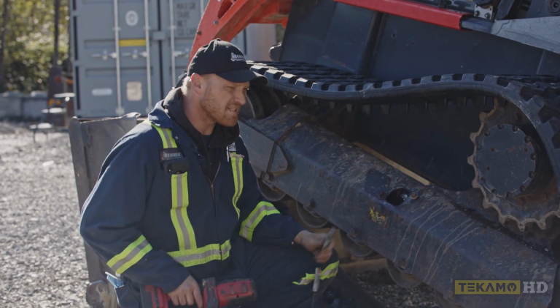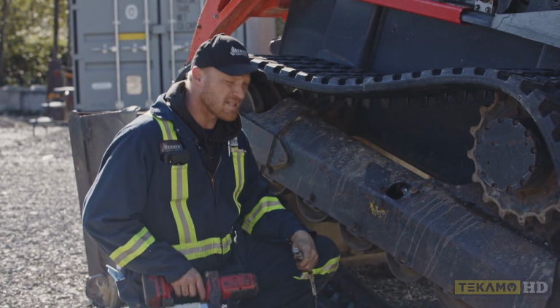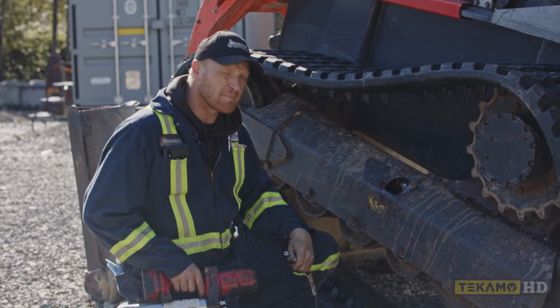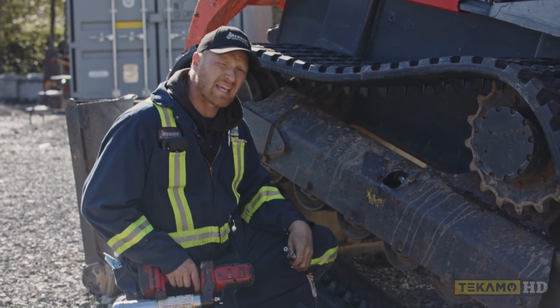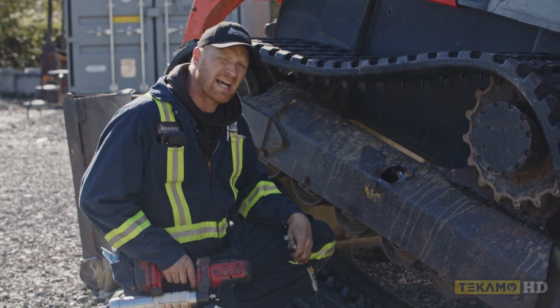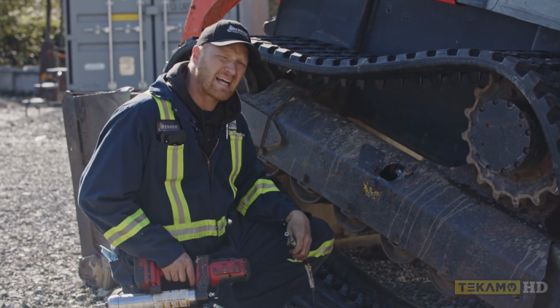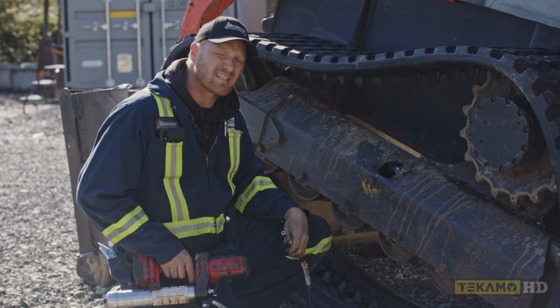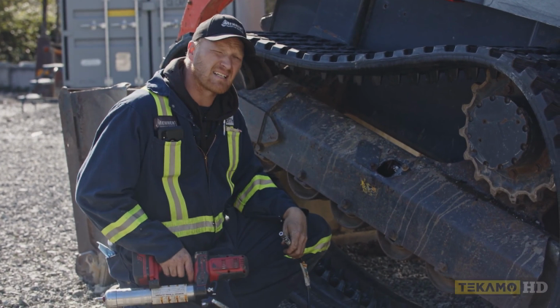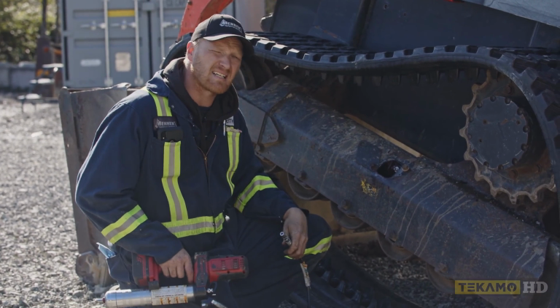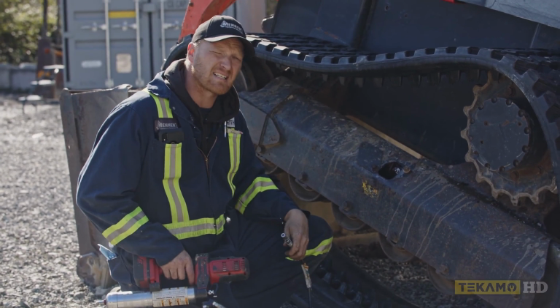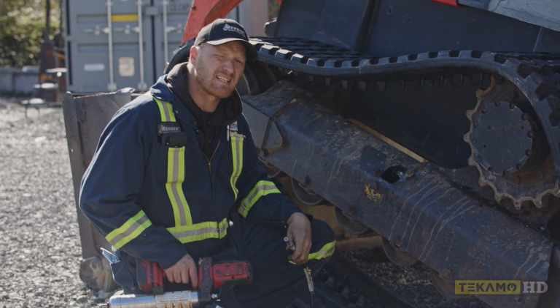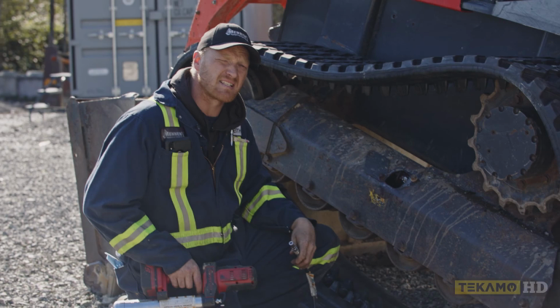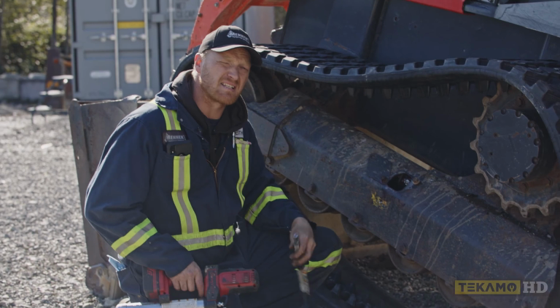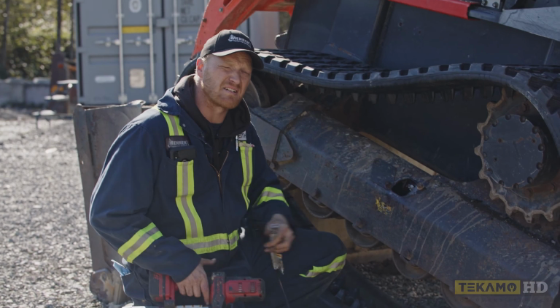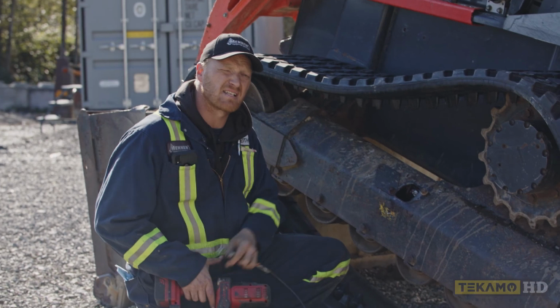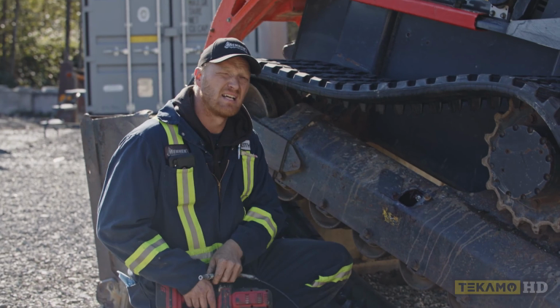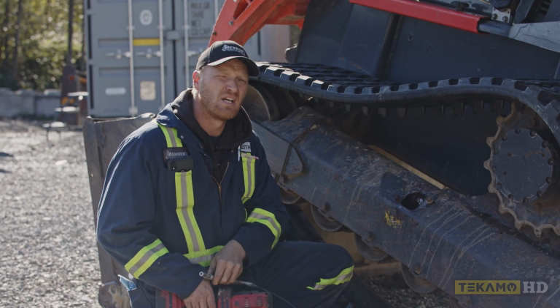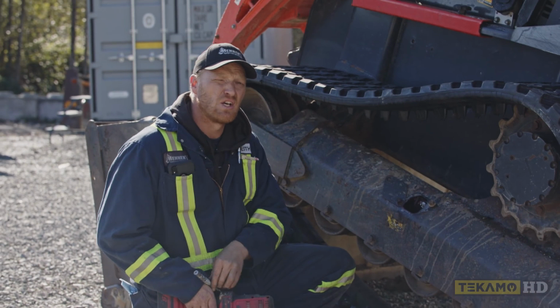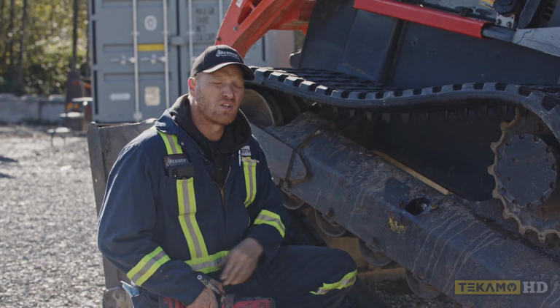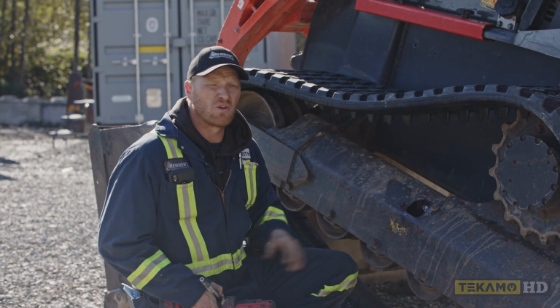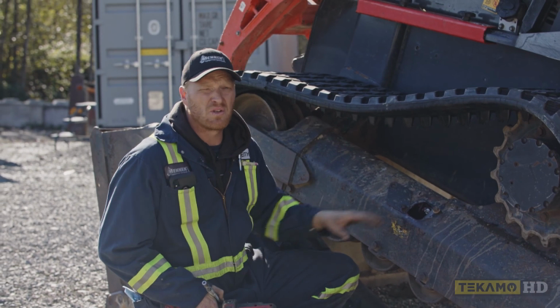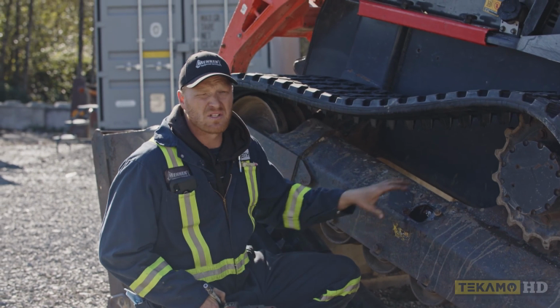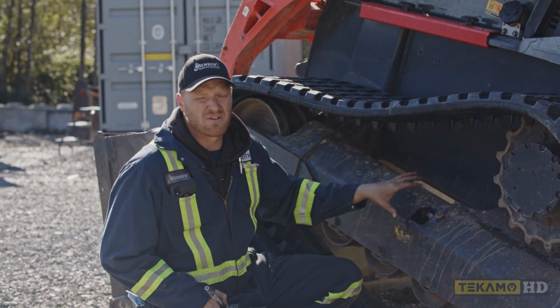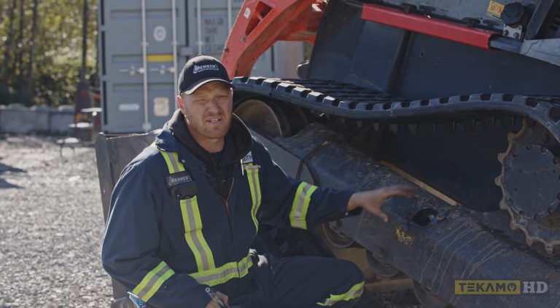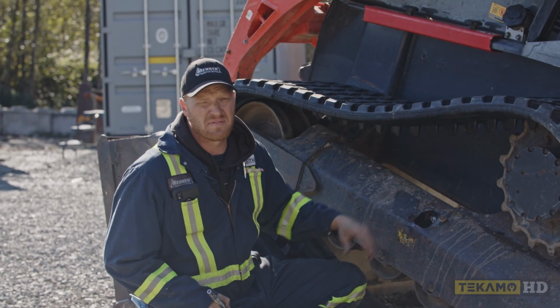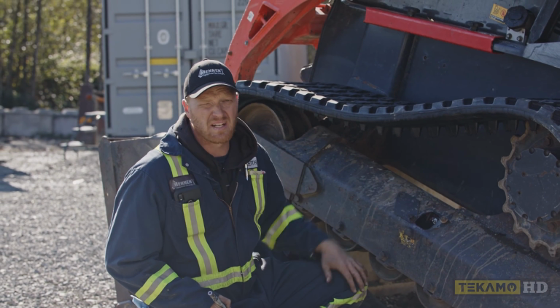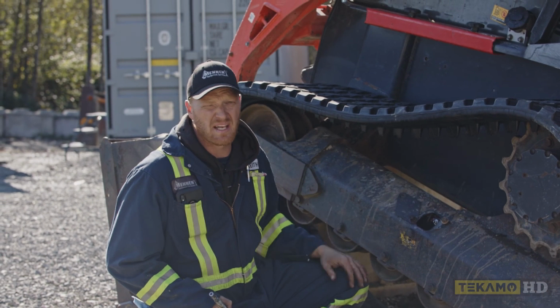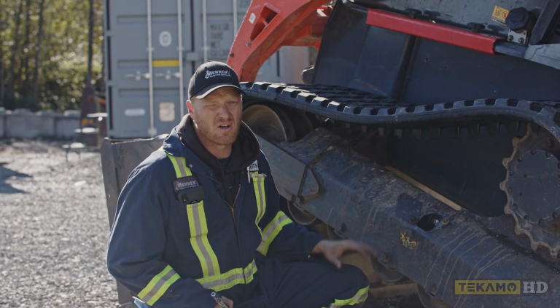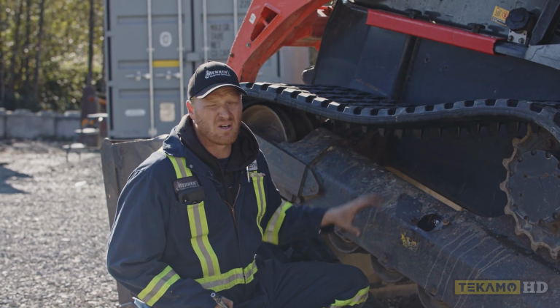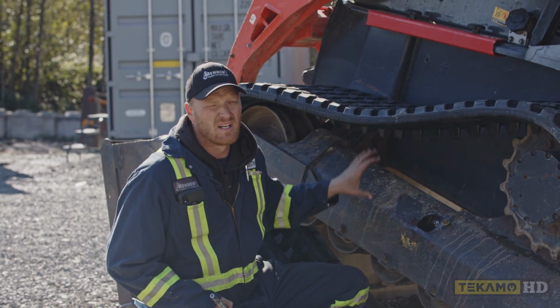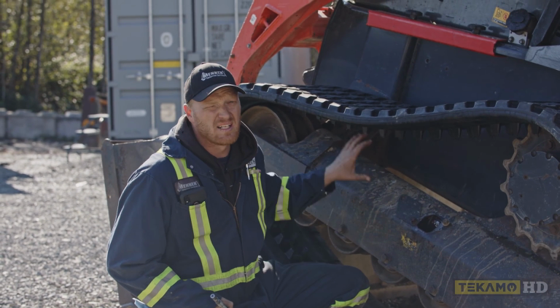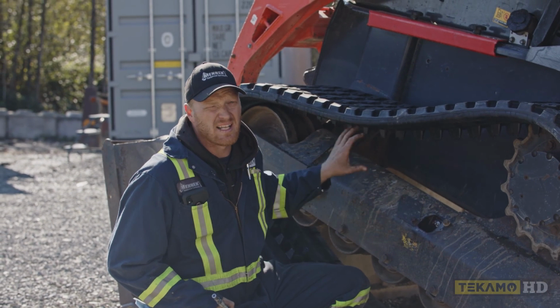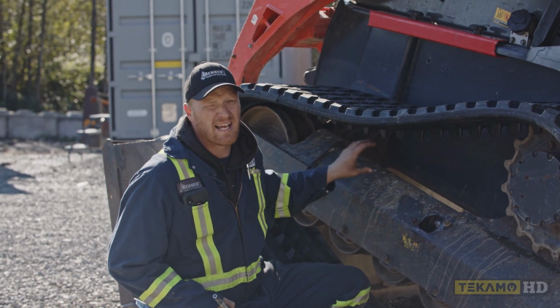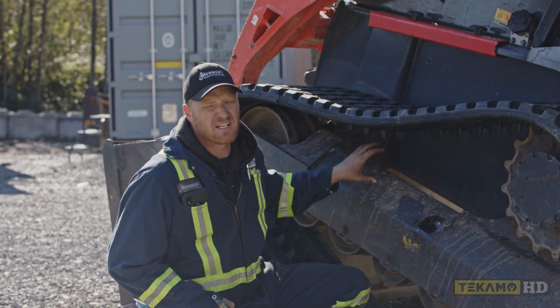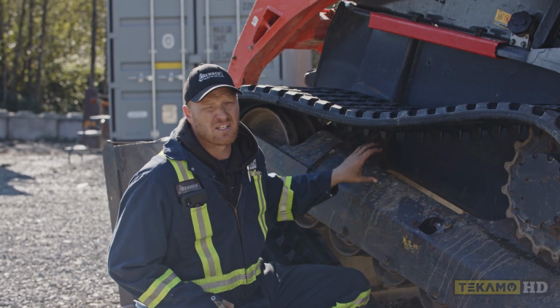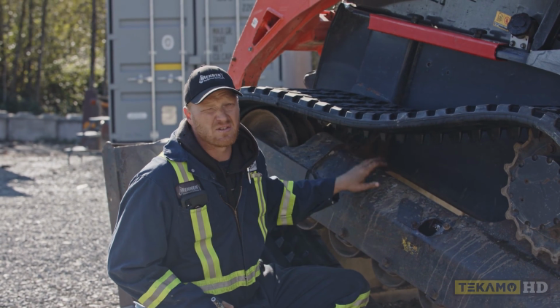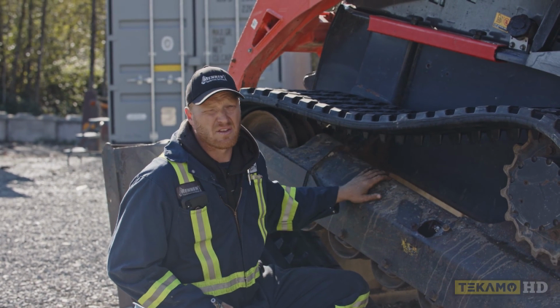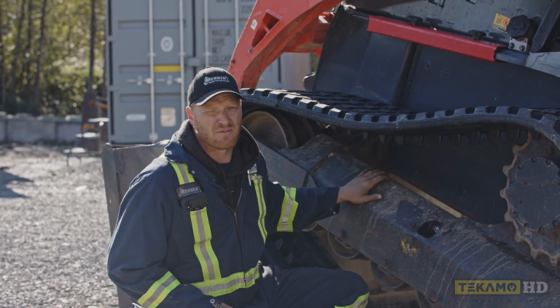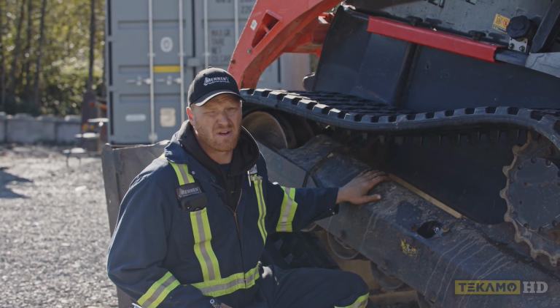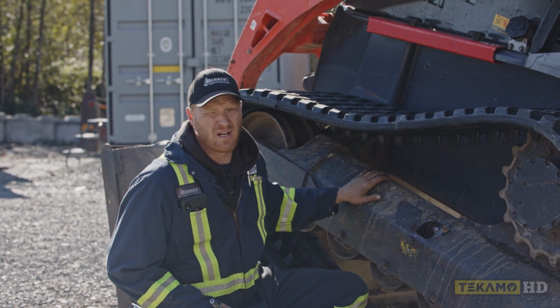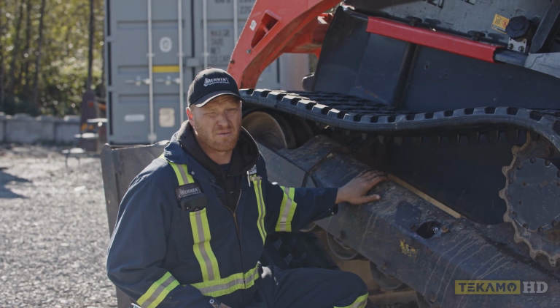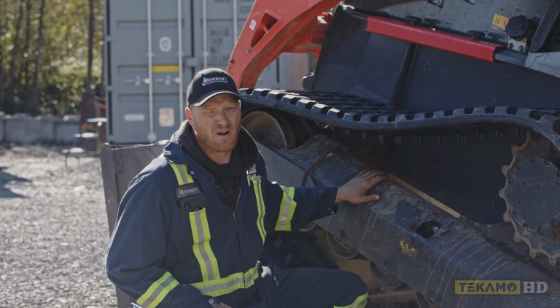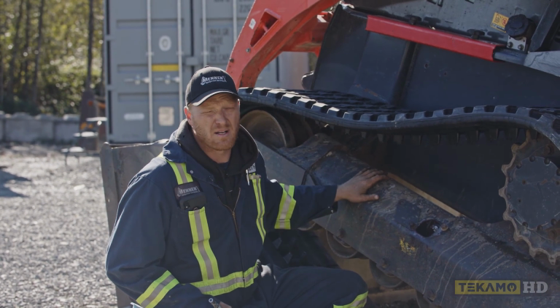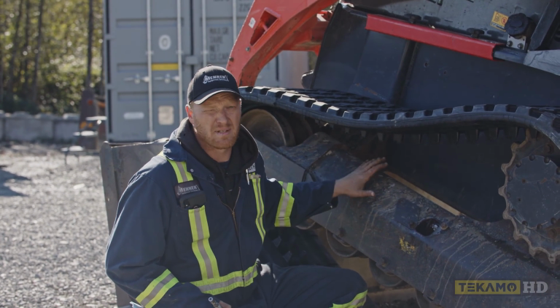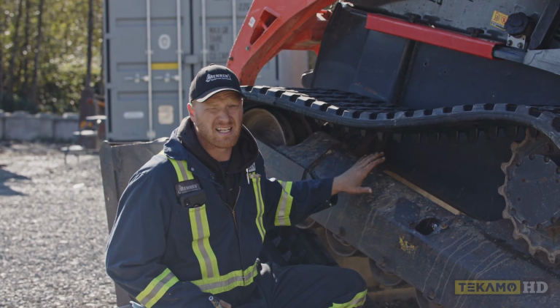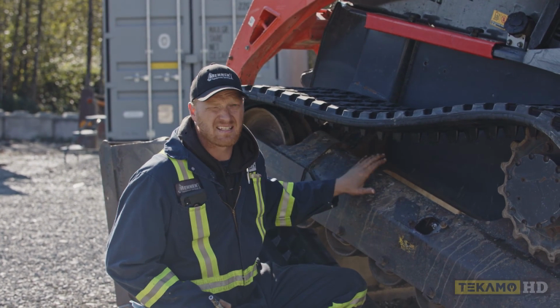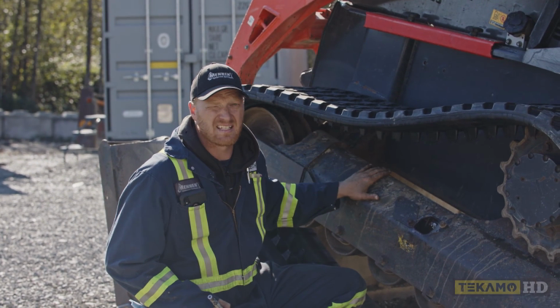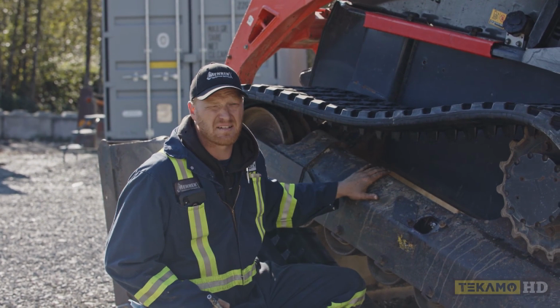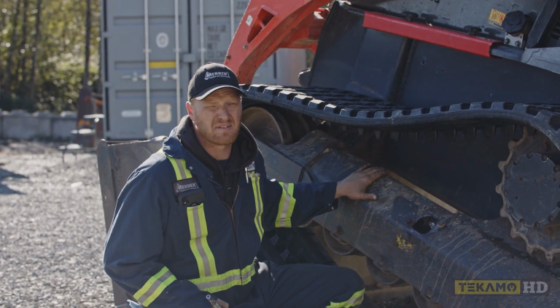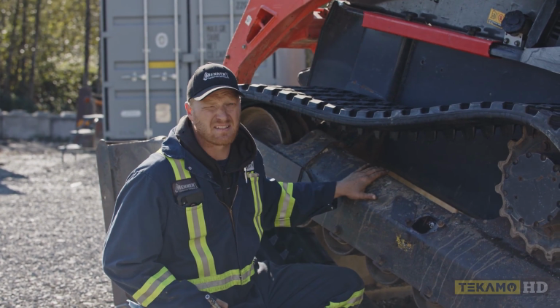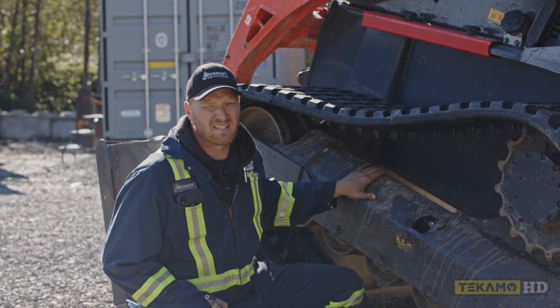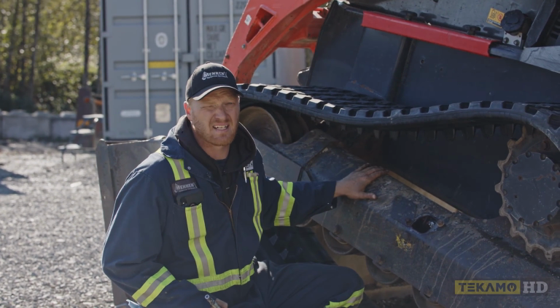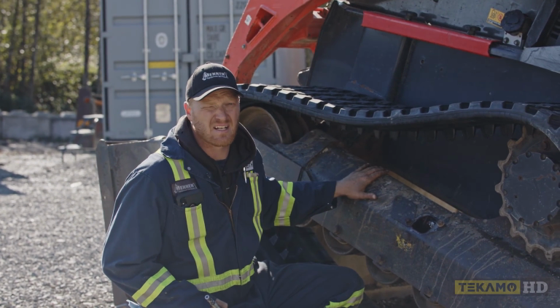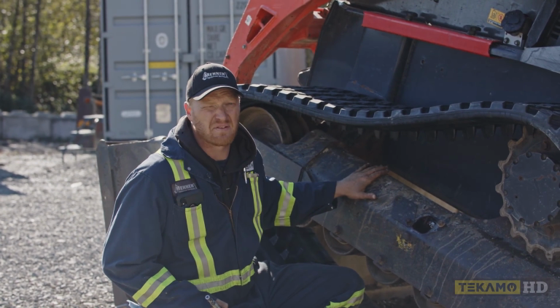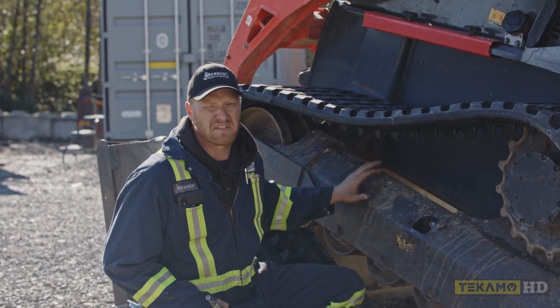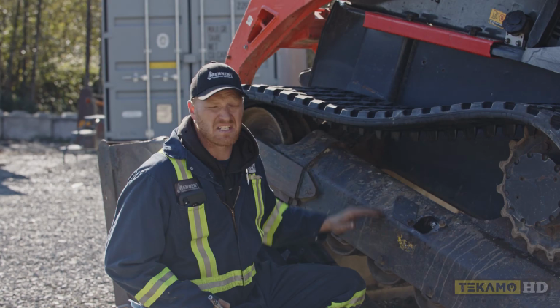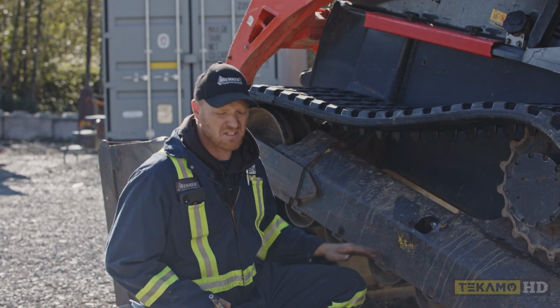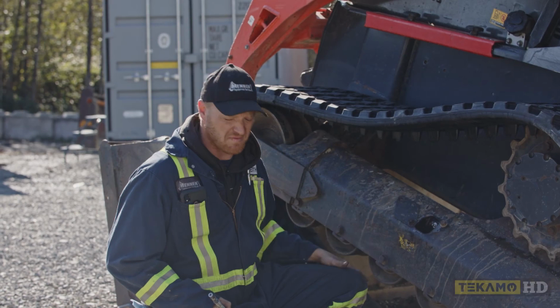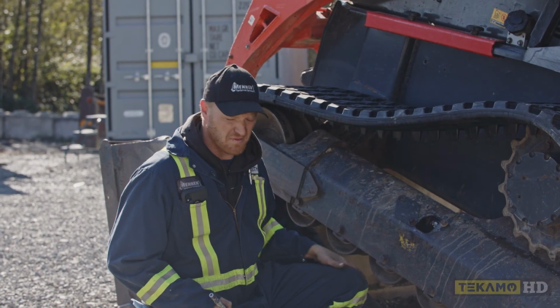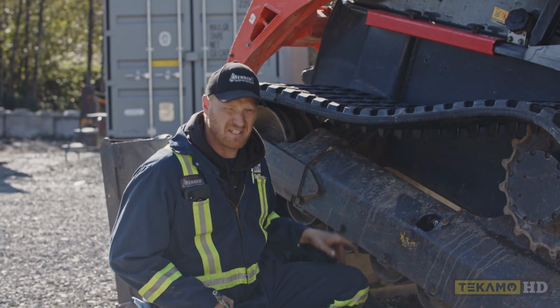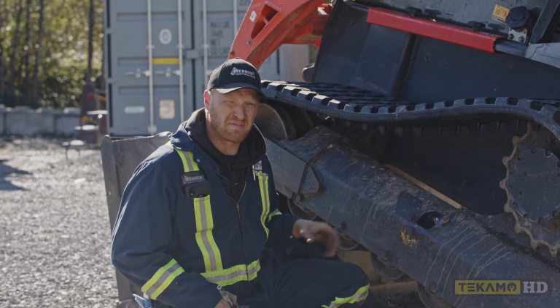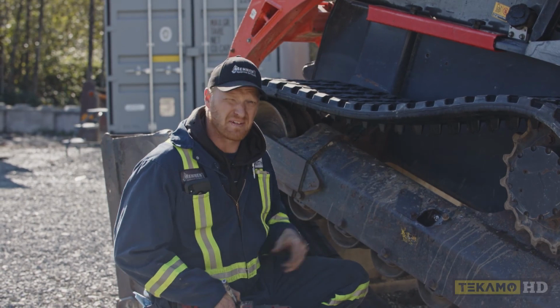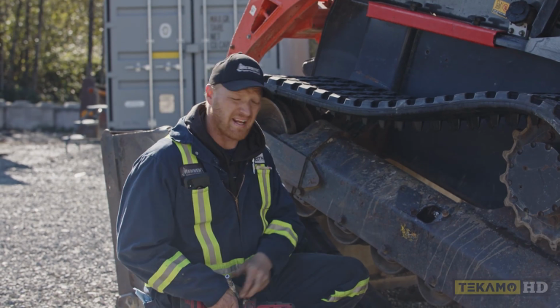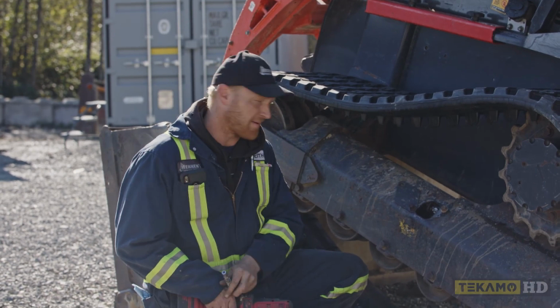Some Cat skid steers don't use a grease fitting at all. They actually use a threaded rod, but that's a different conversation for a different day.